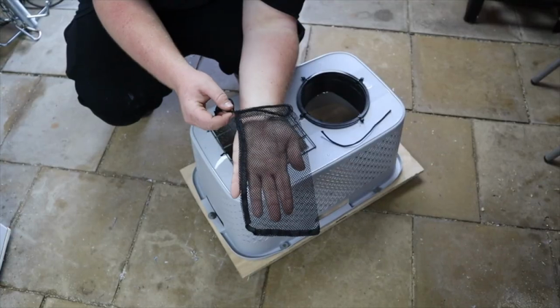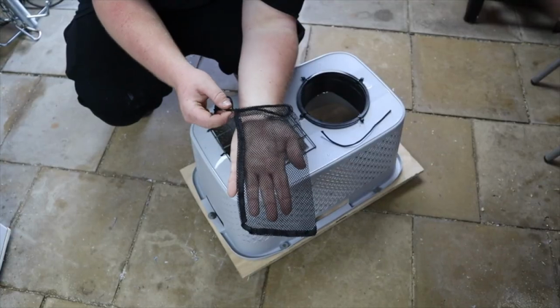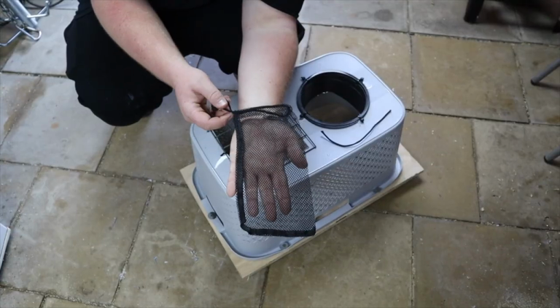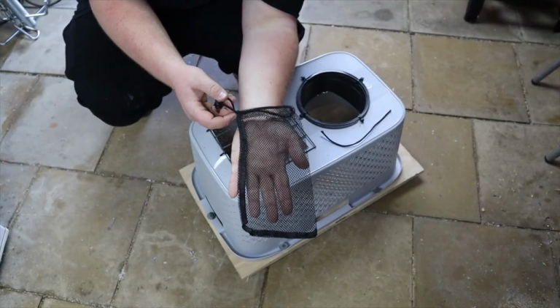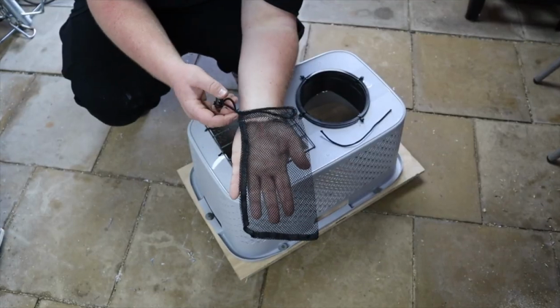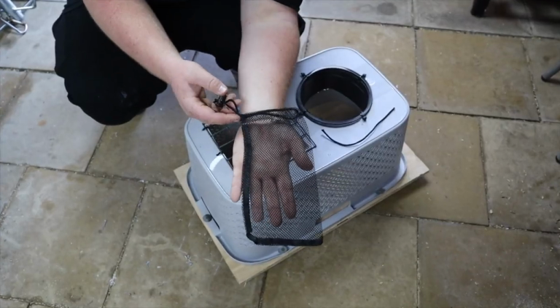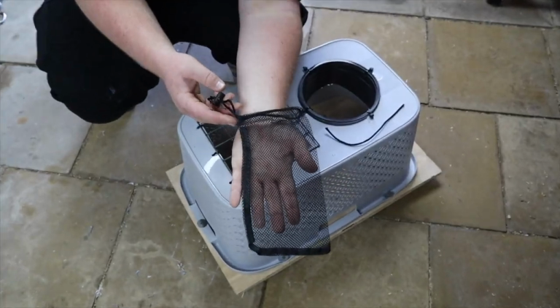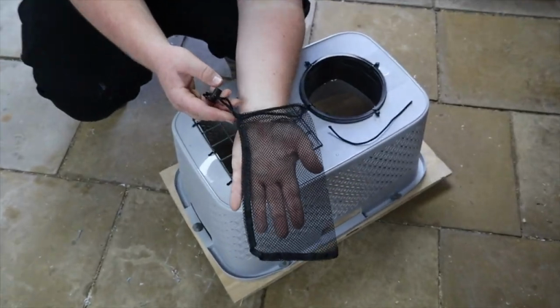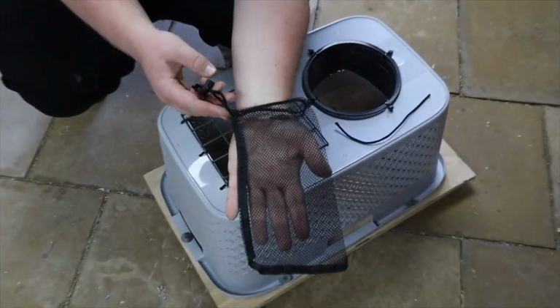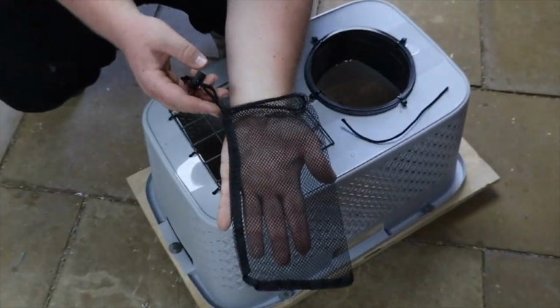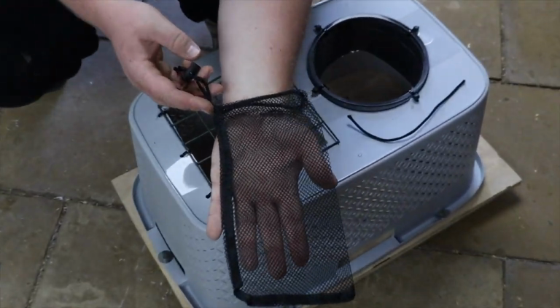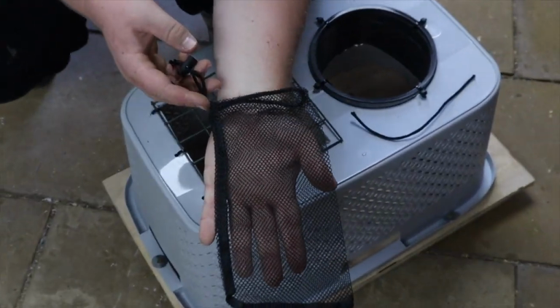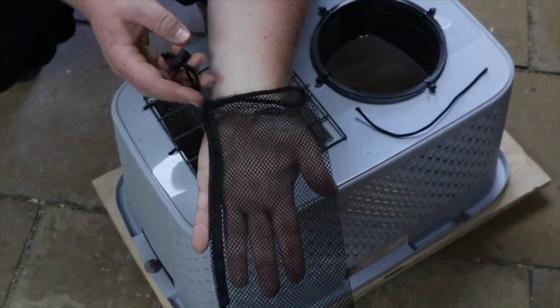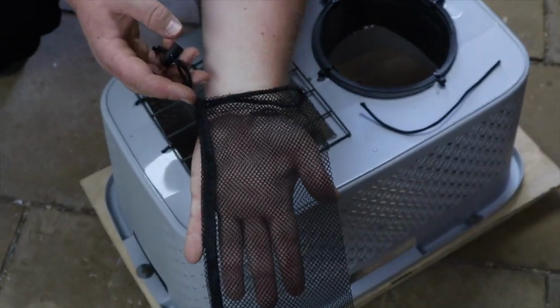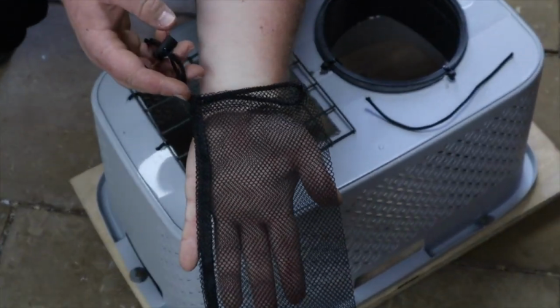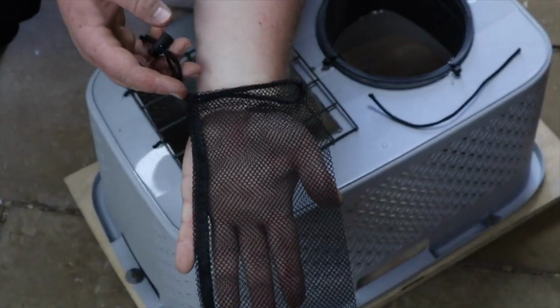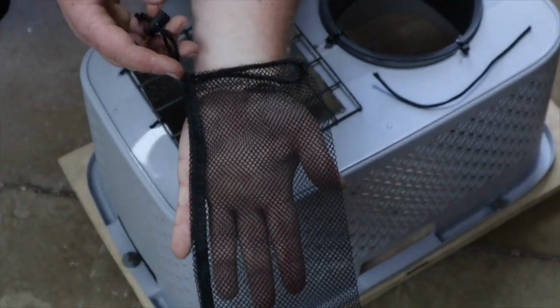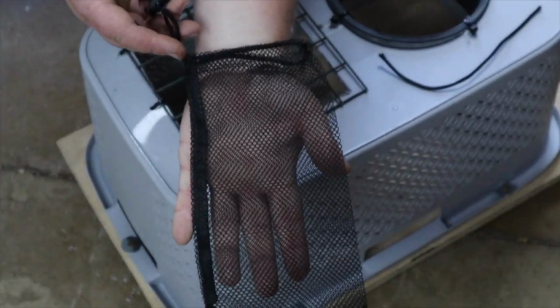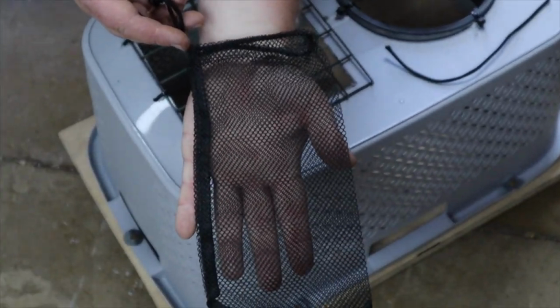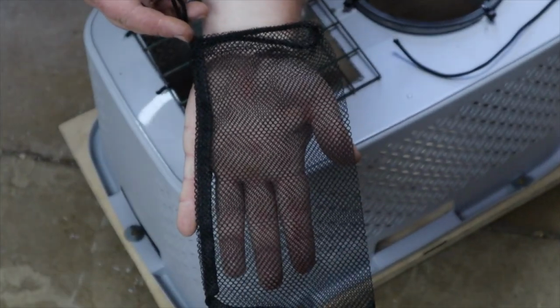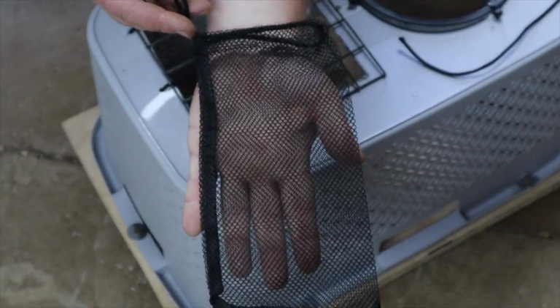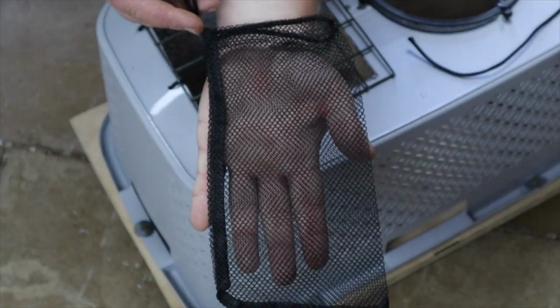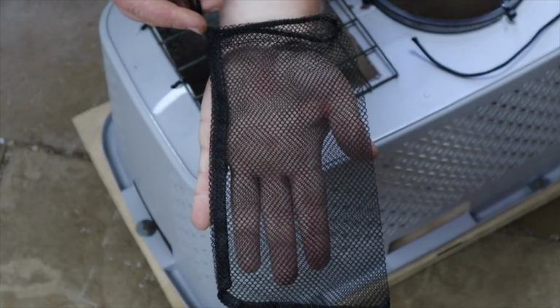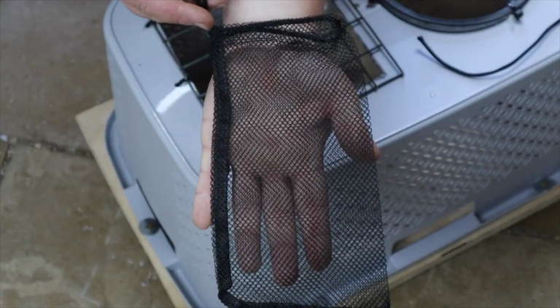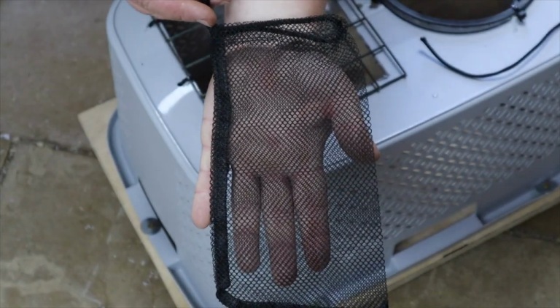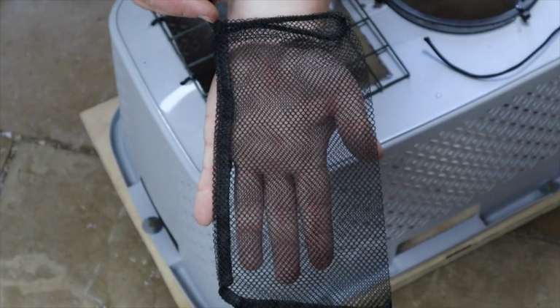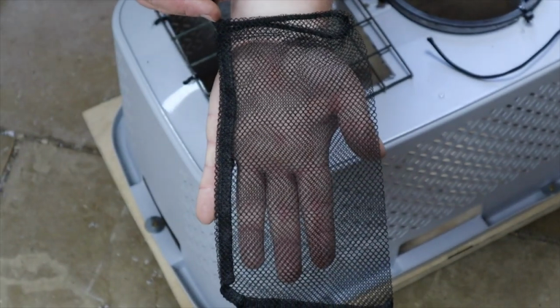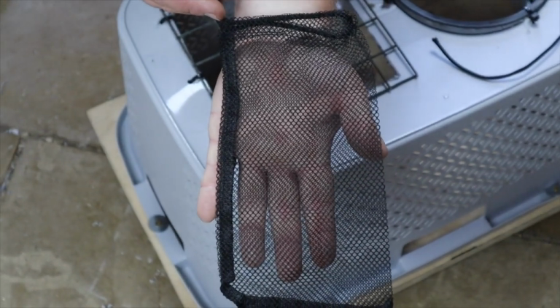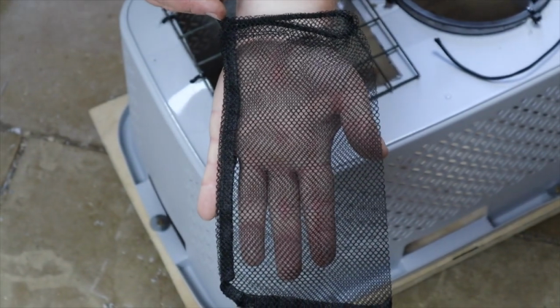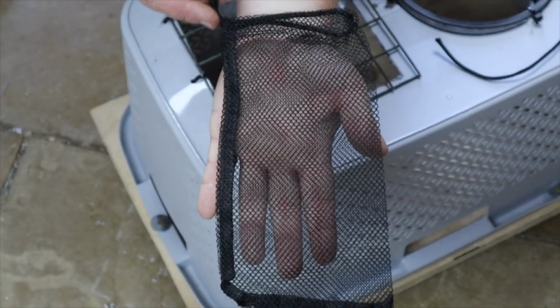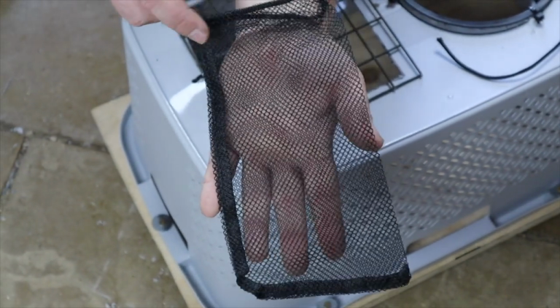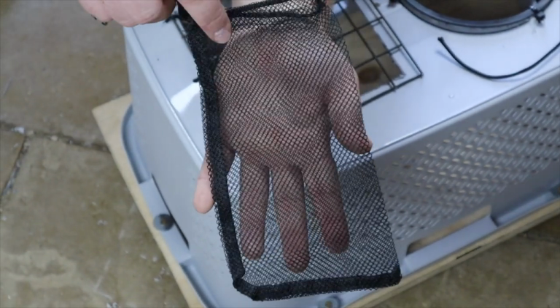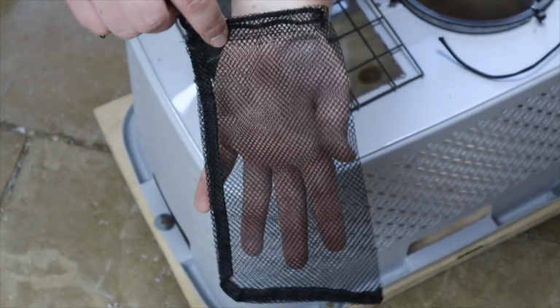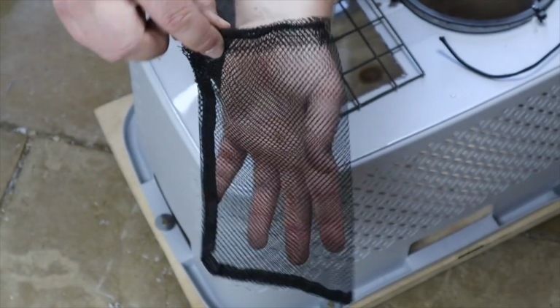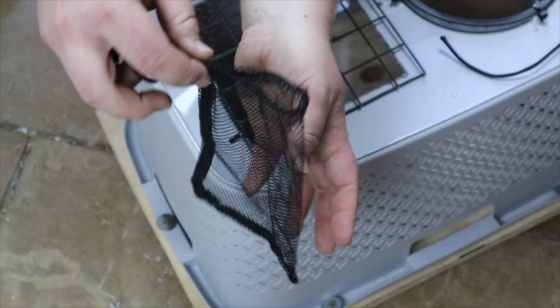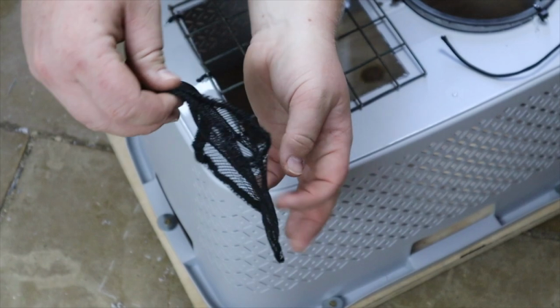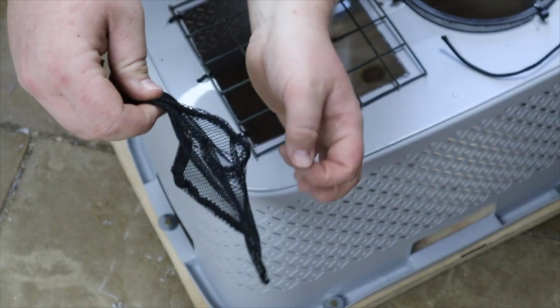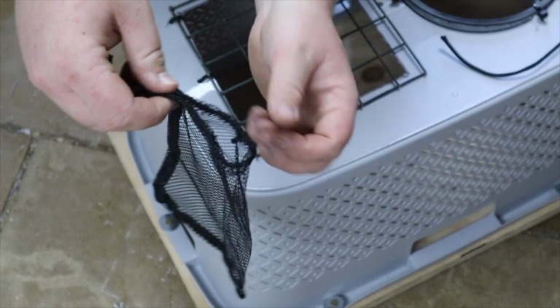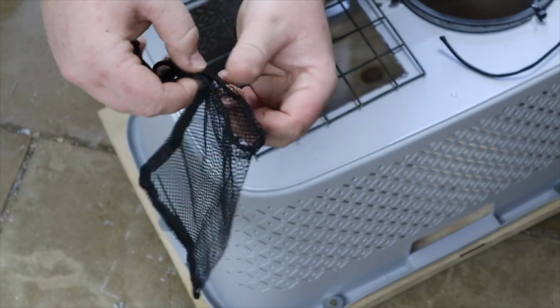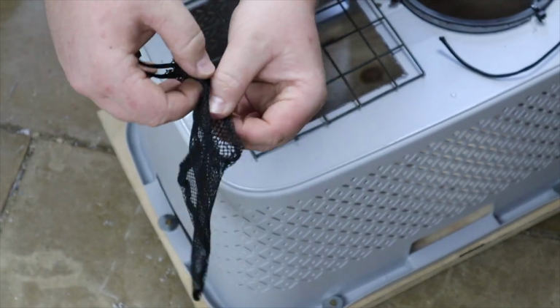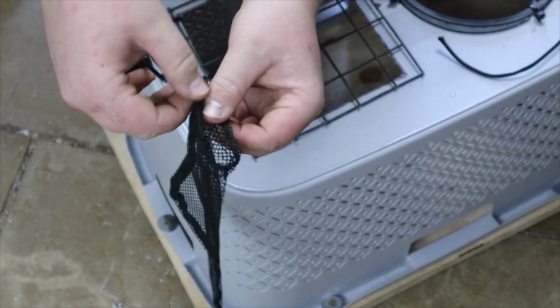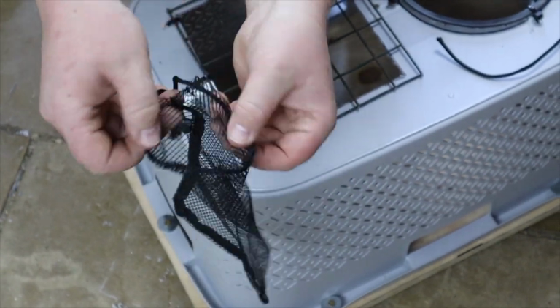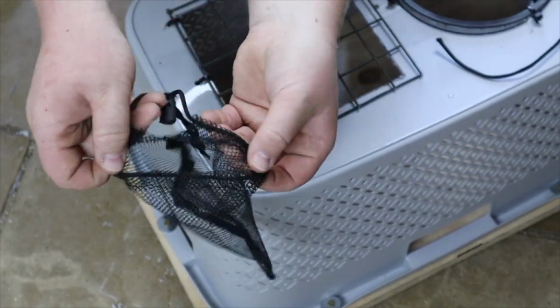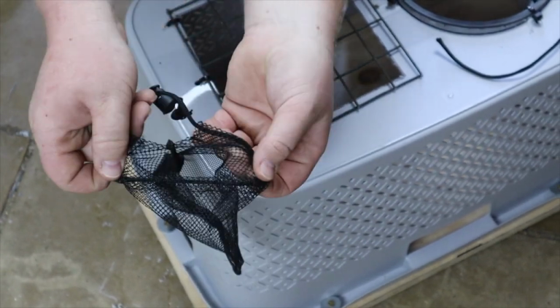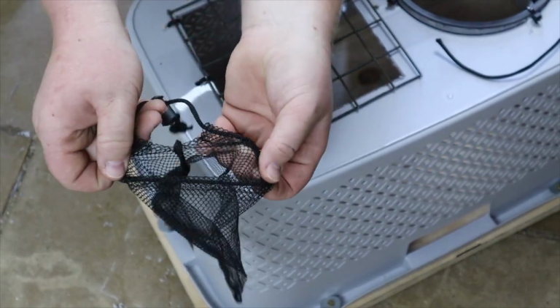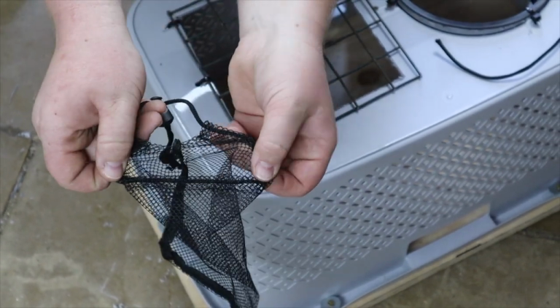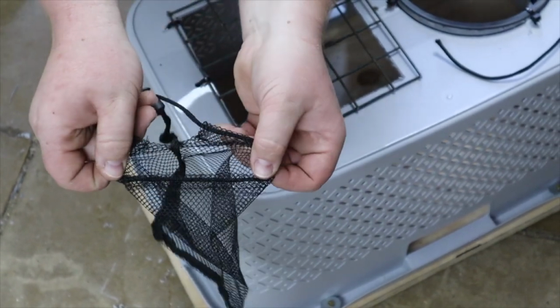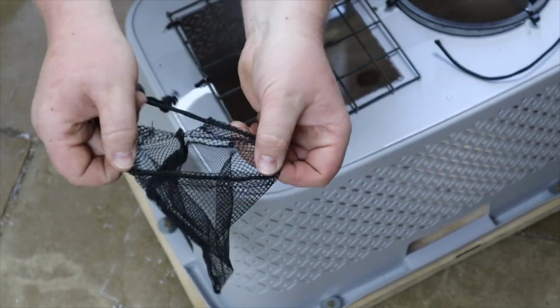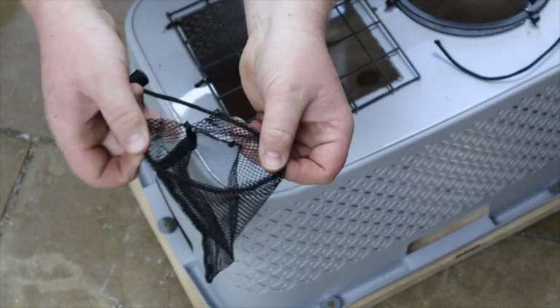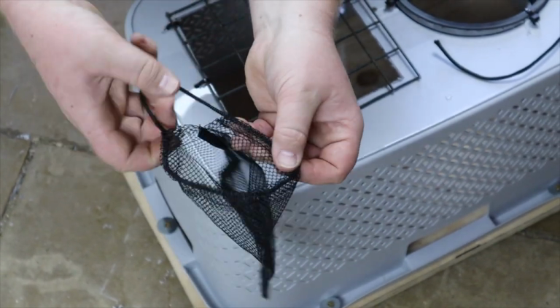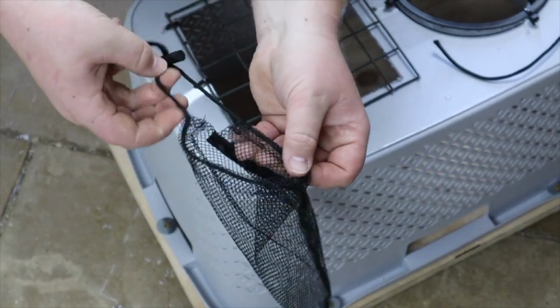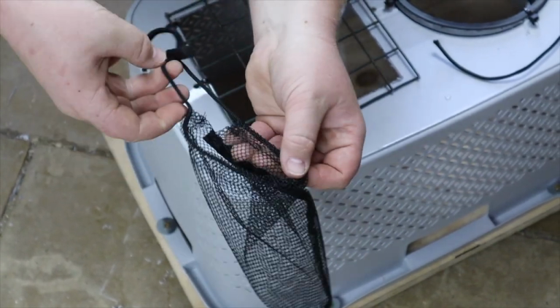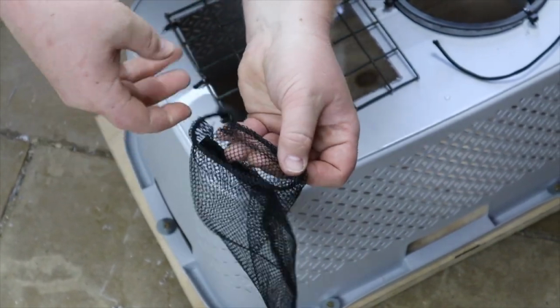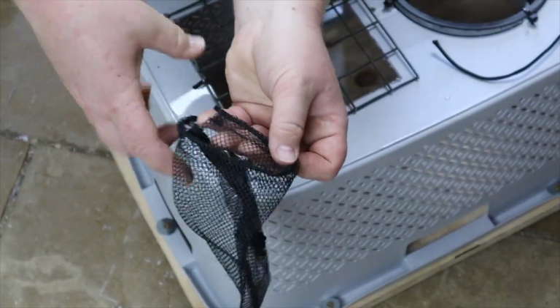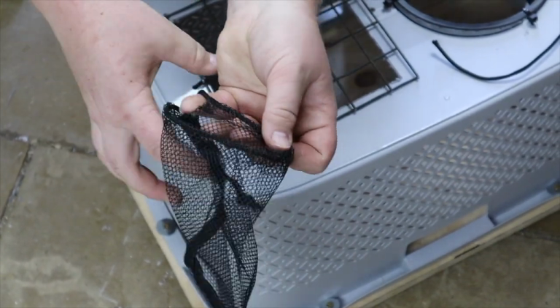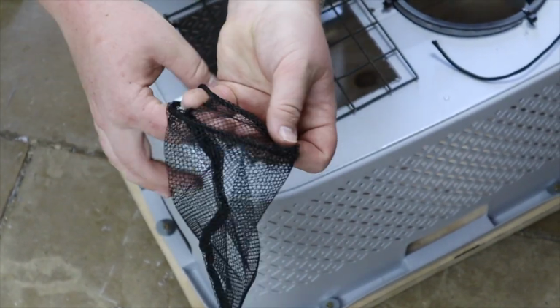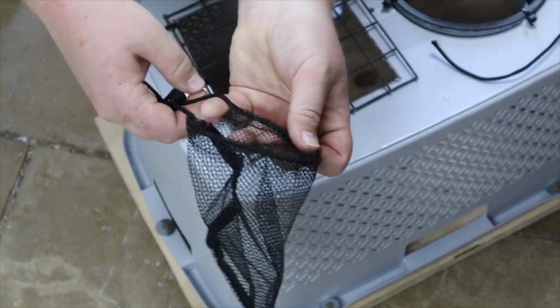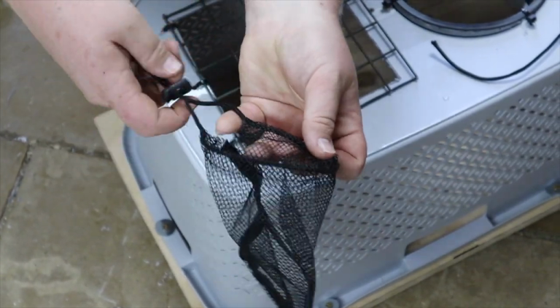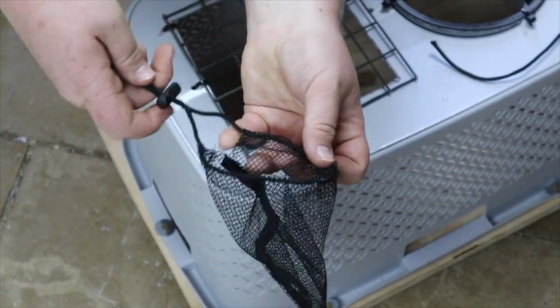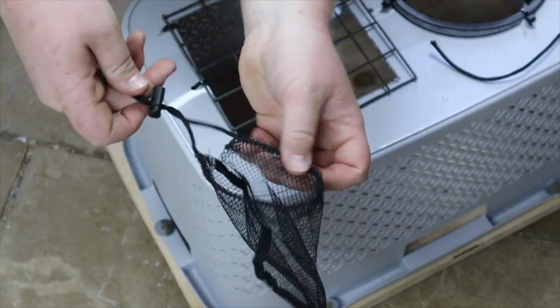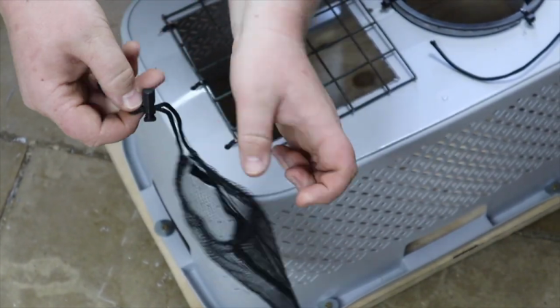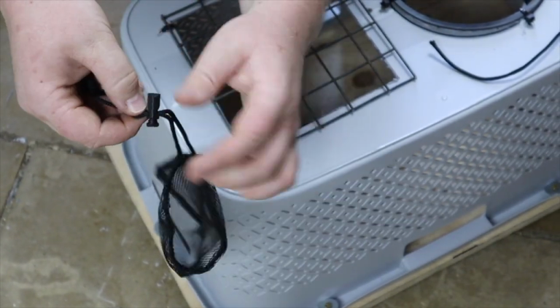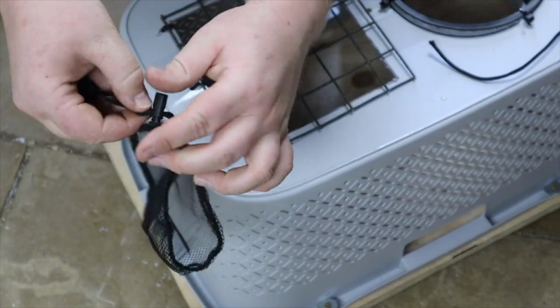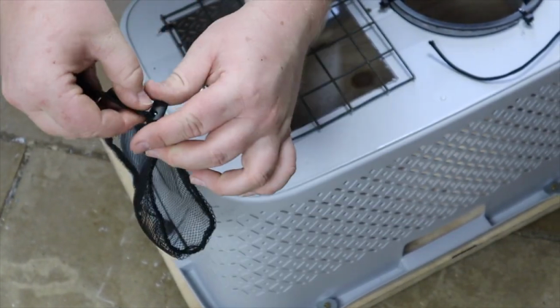We have decided to use a drawstring mesh bag to hold our bait. This is simply tied onto our inspection hatch.